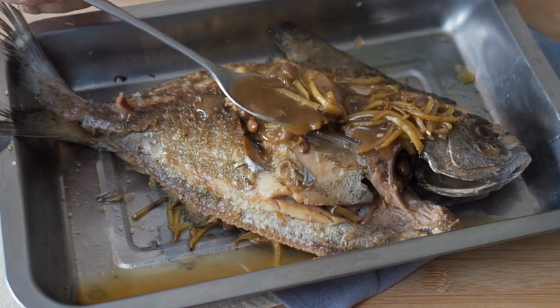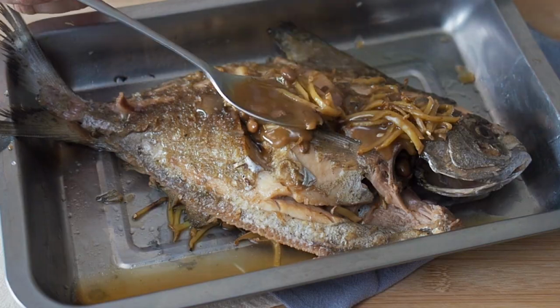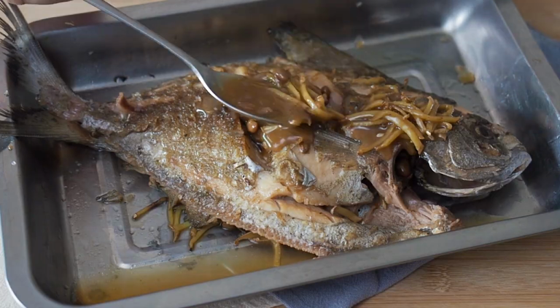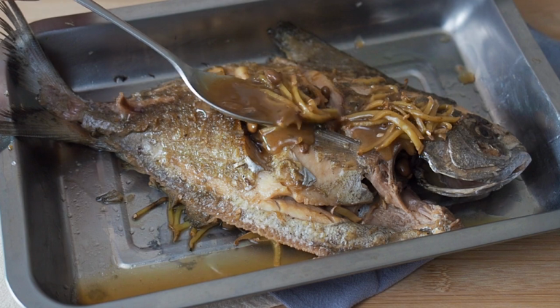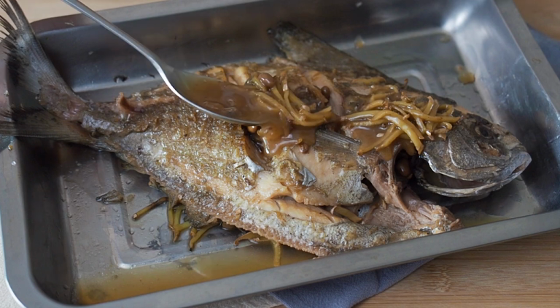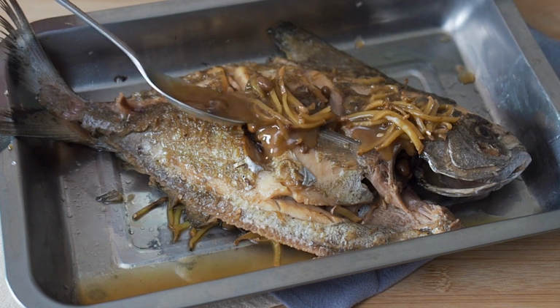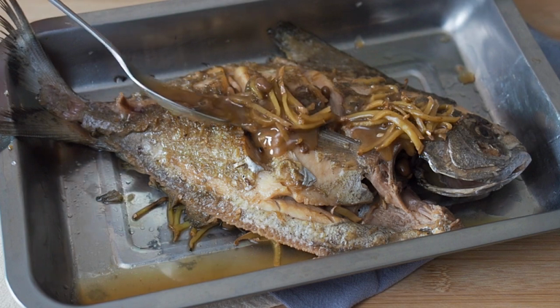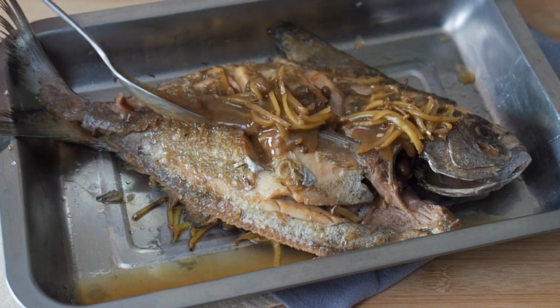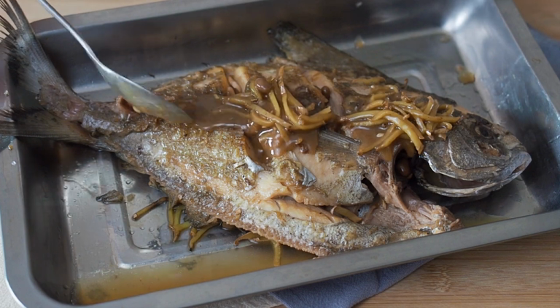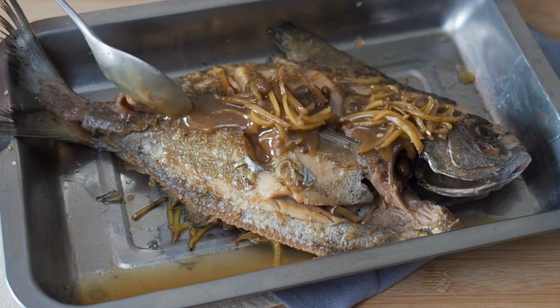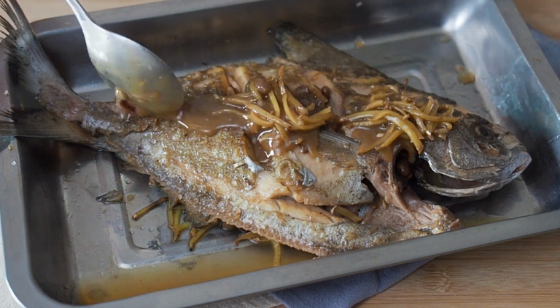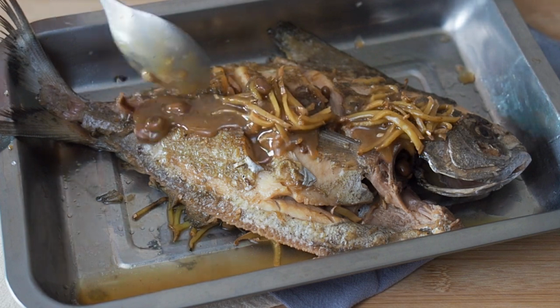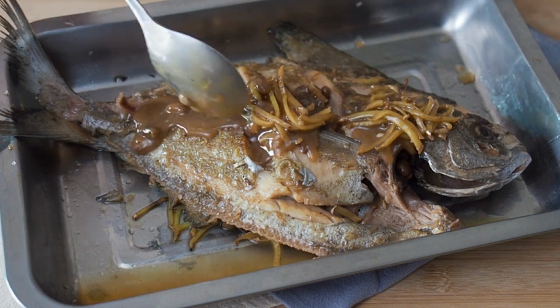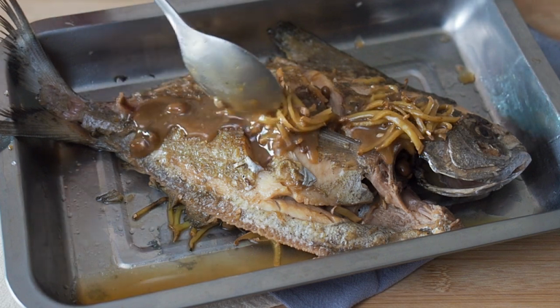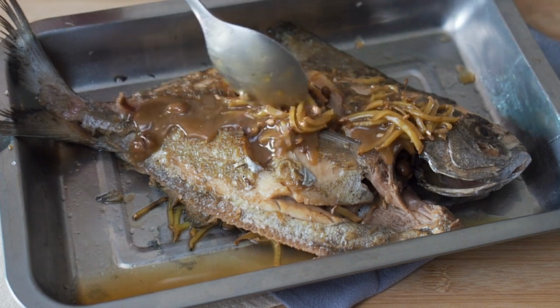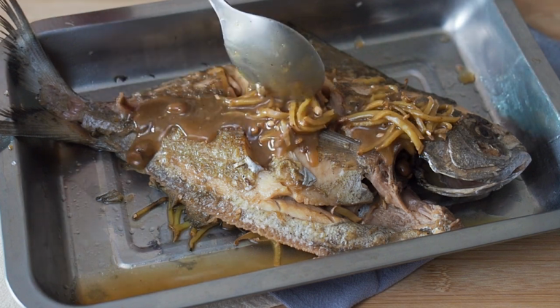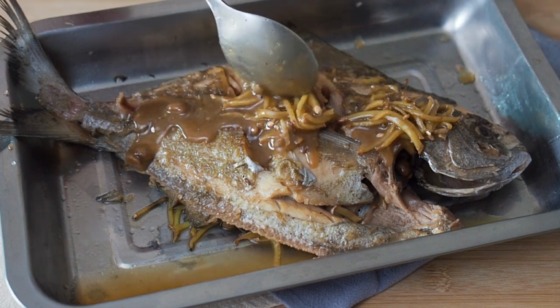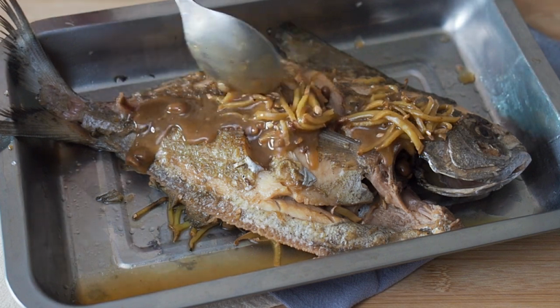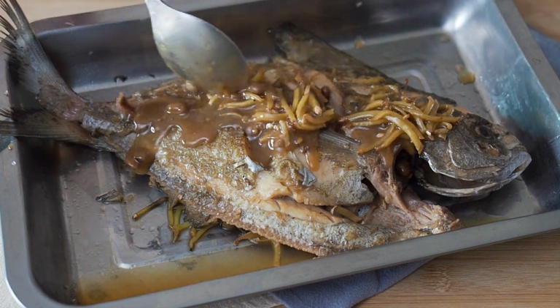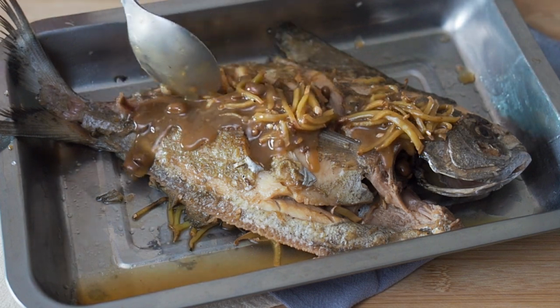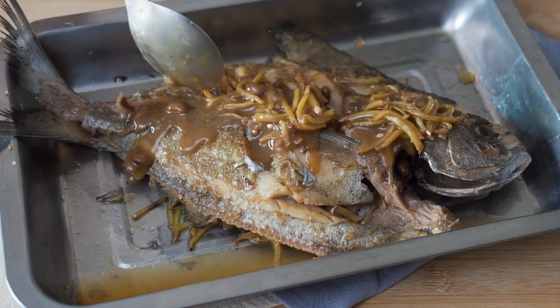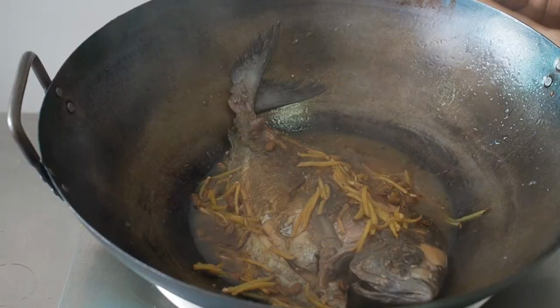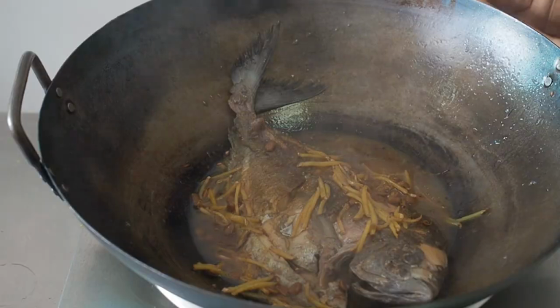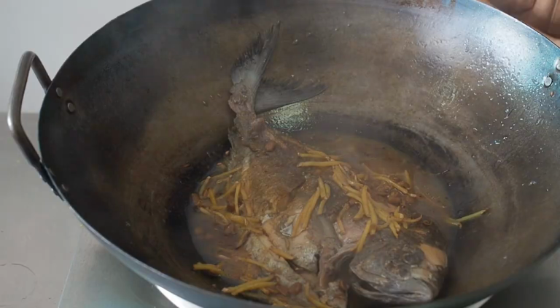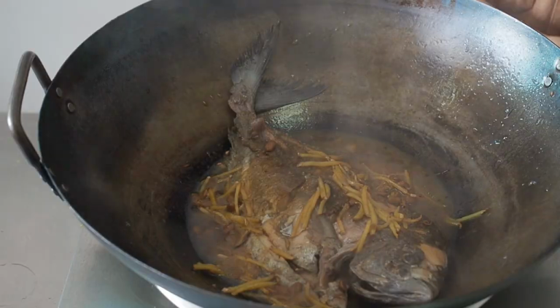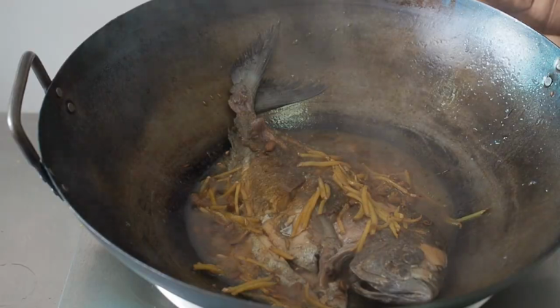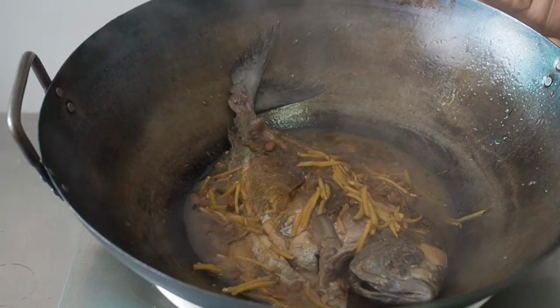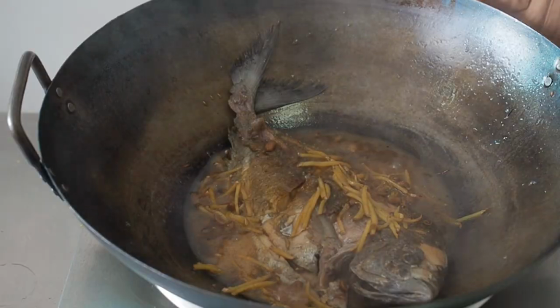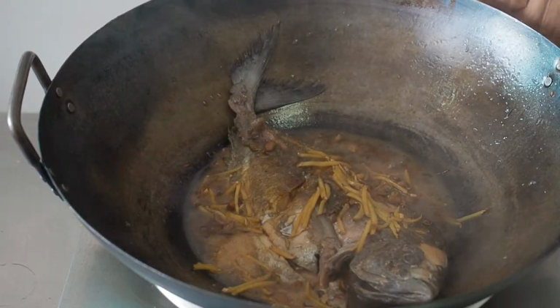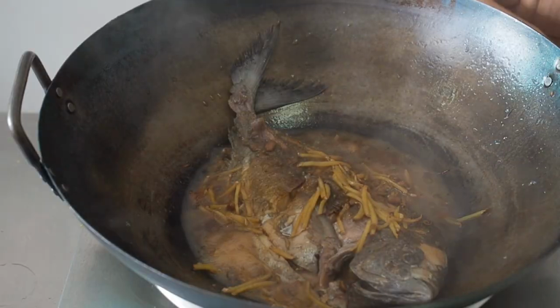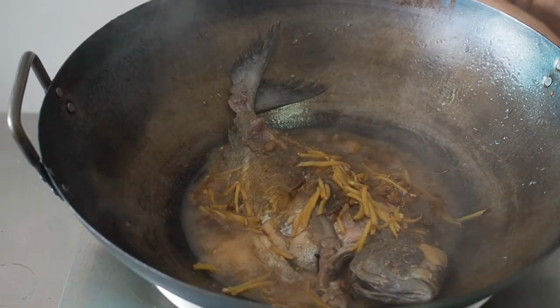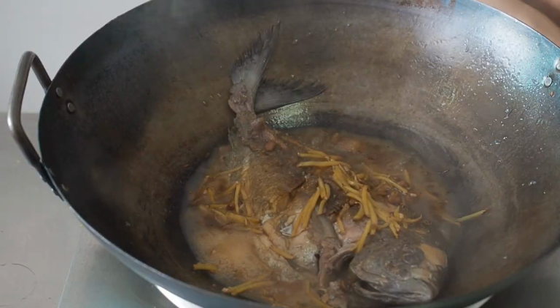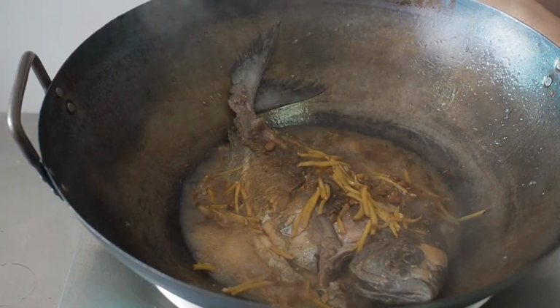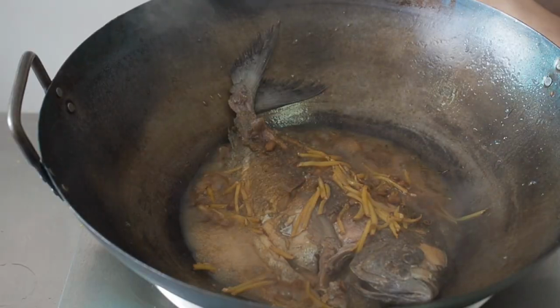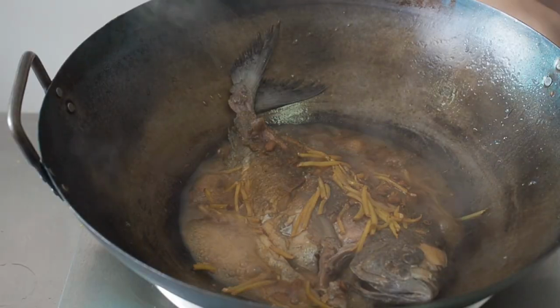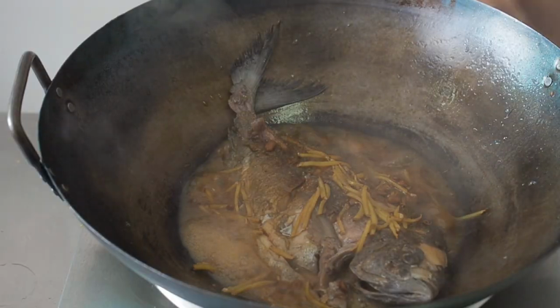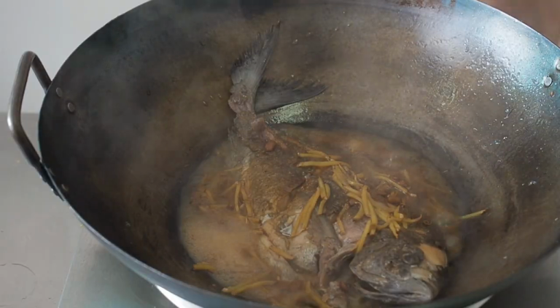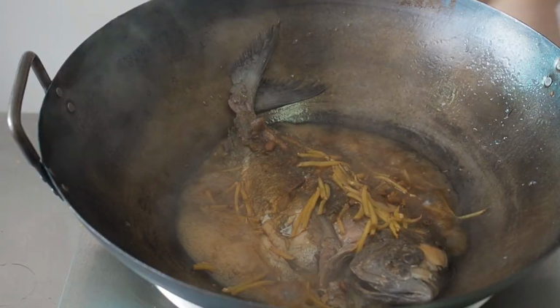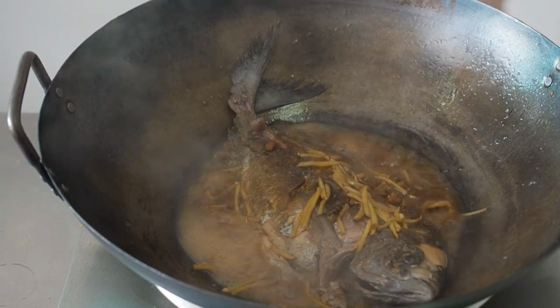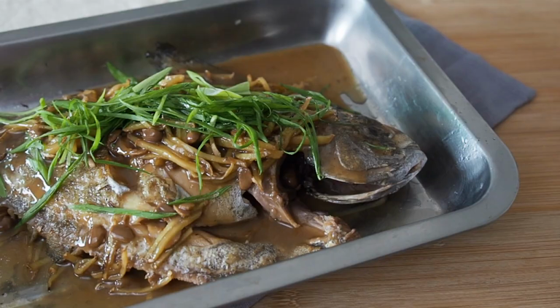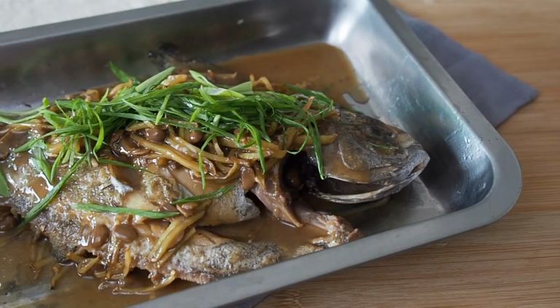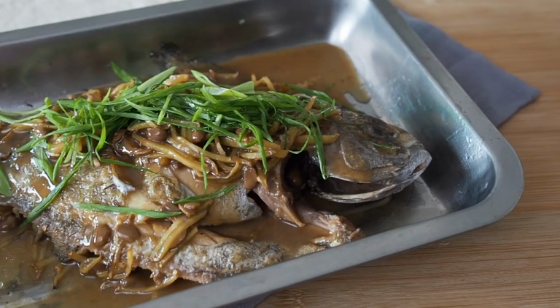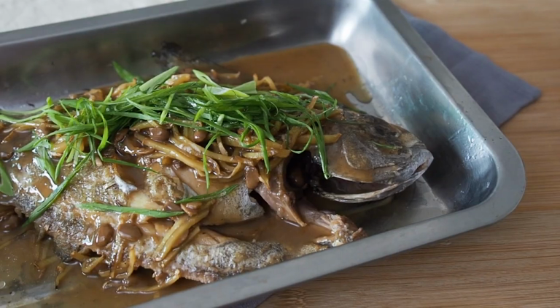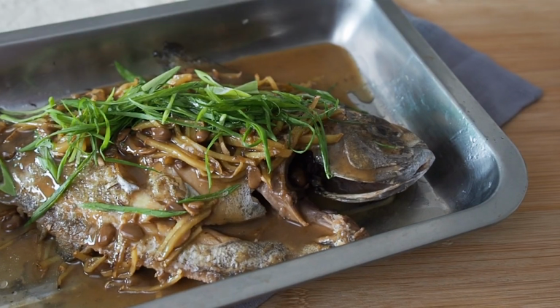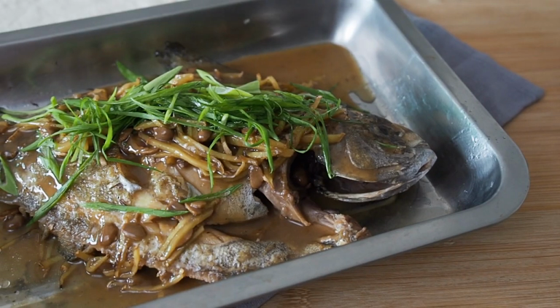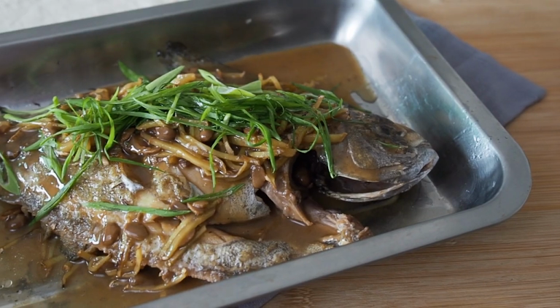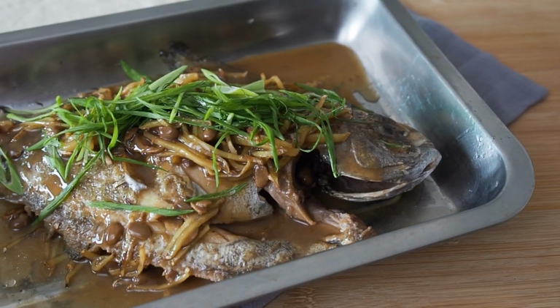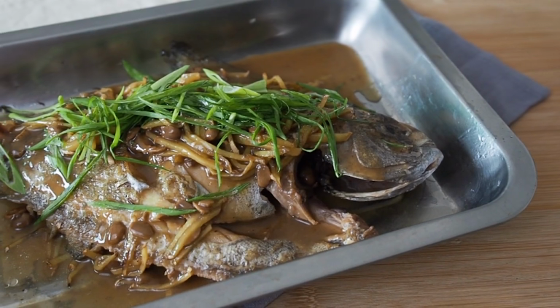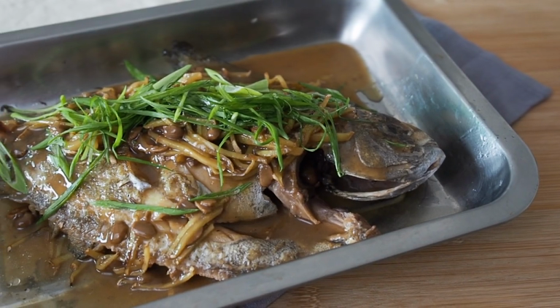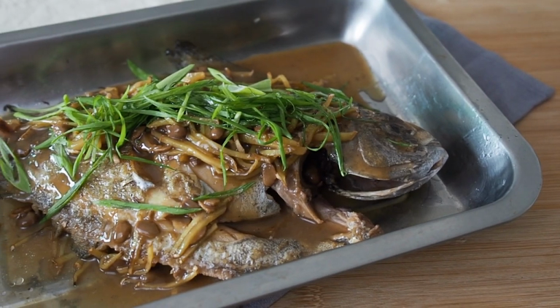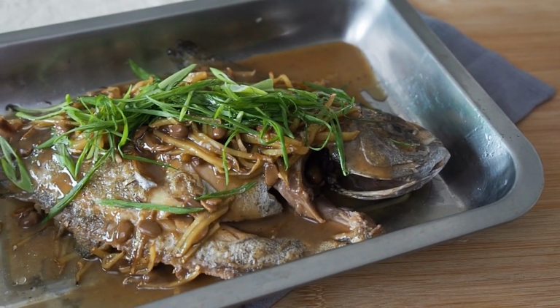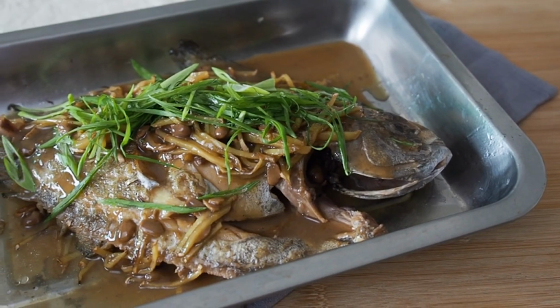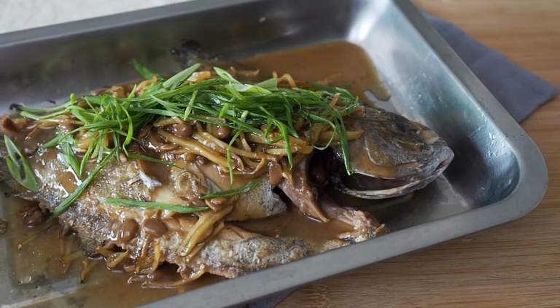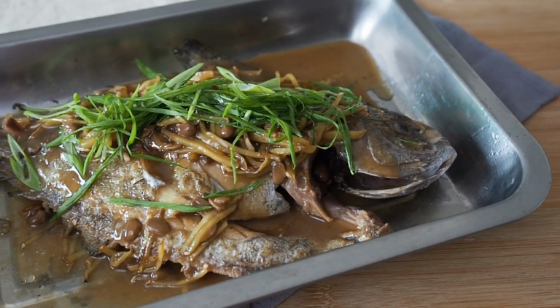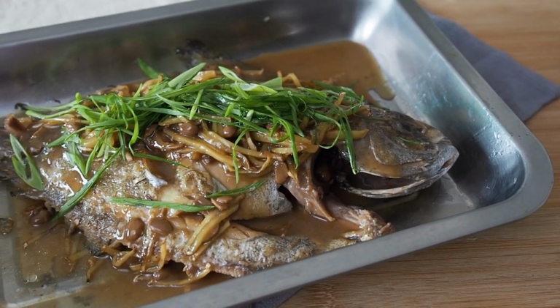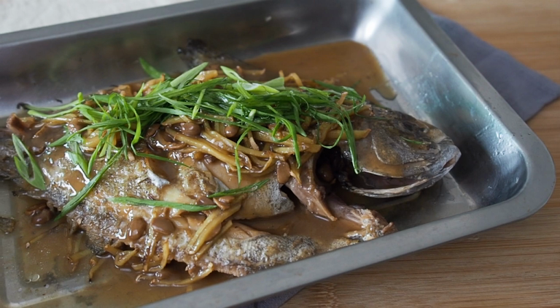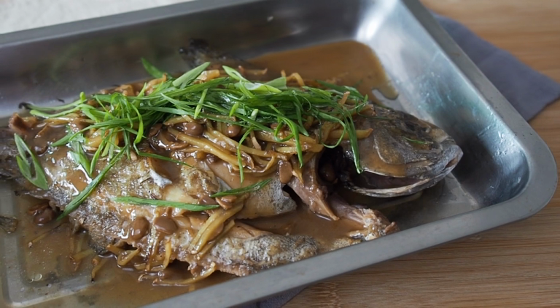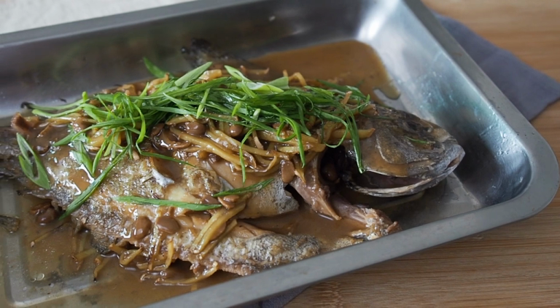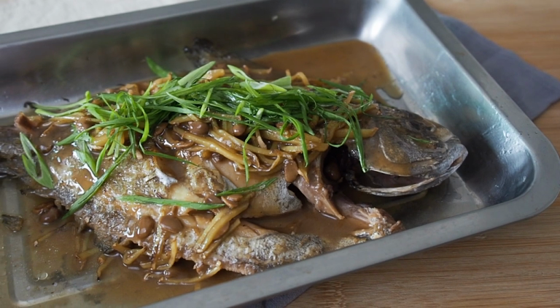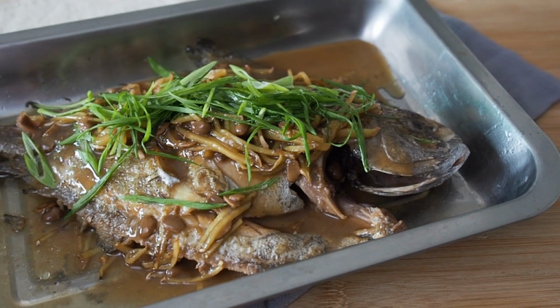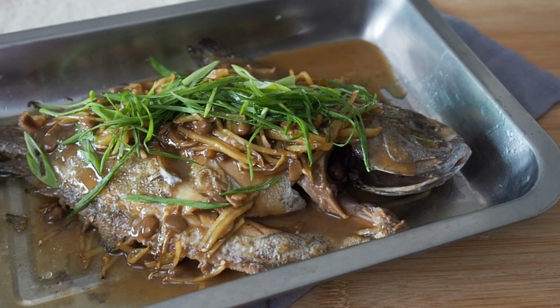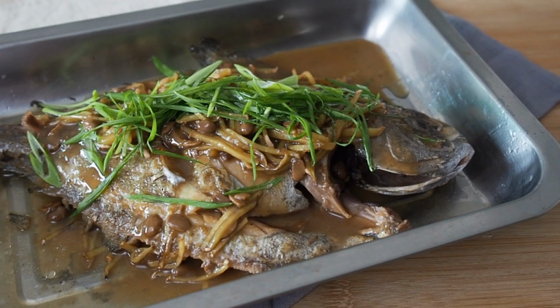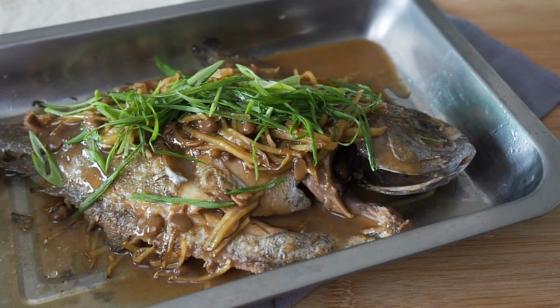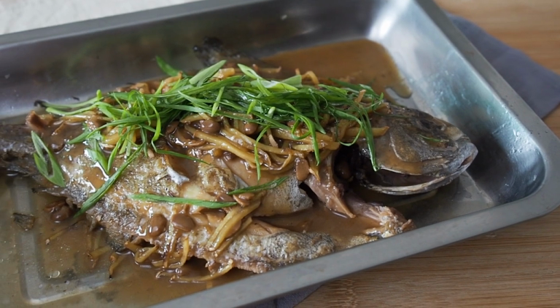This is Daddy from BusyDaddyCooks. Today we are making fish braised in salted bean sauce.